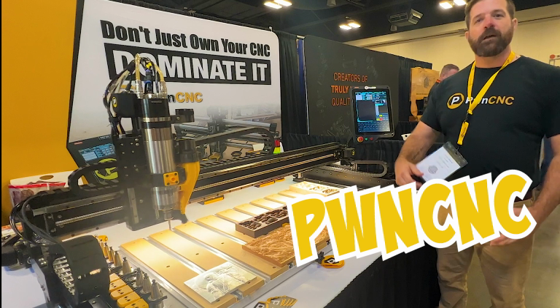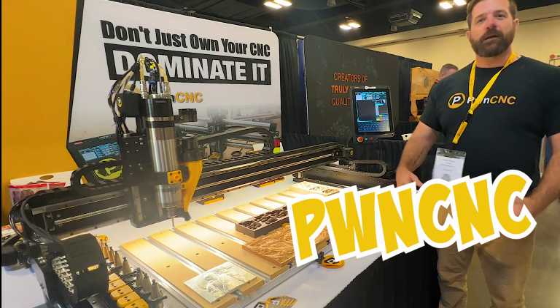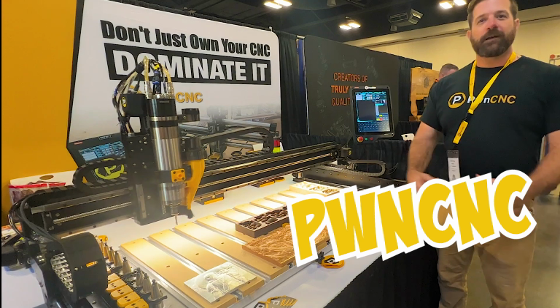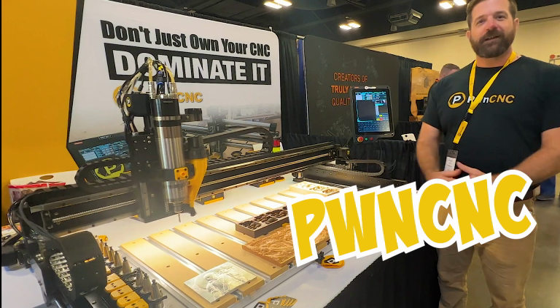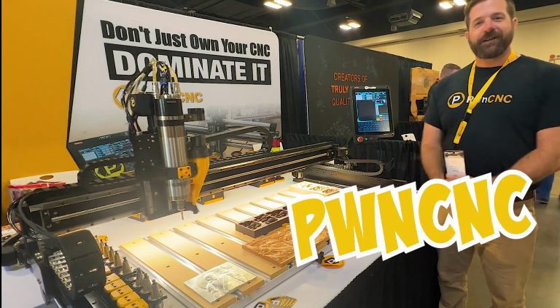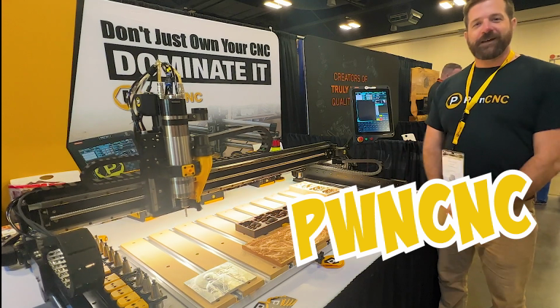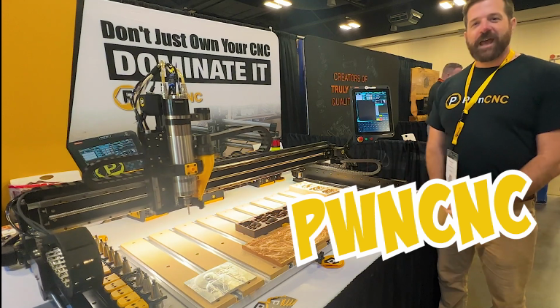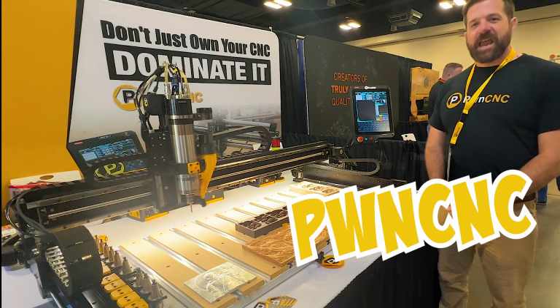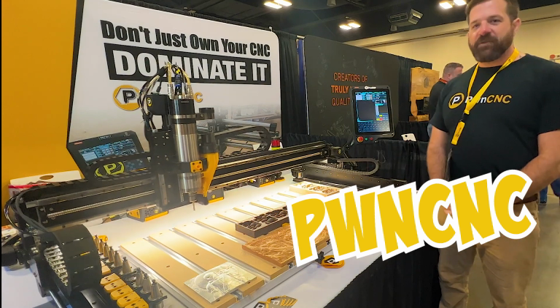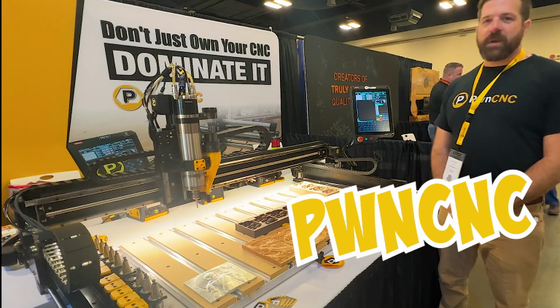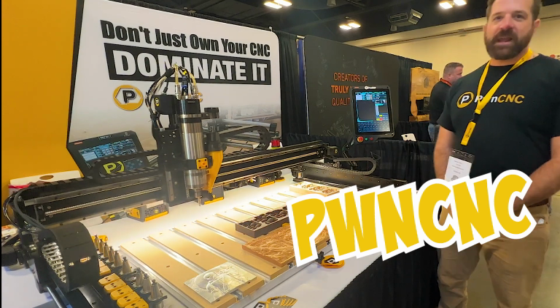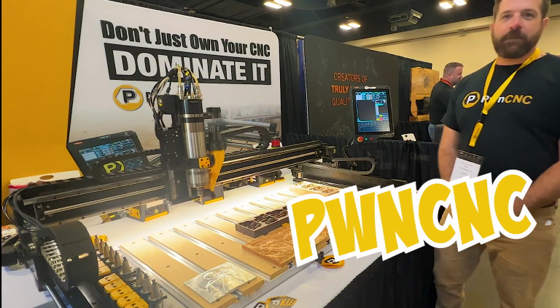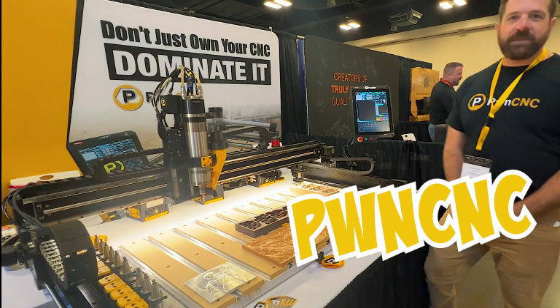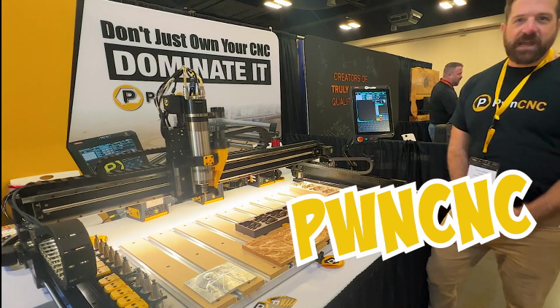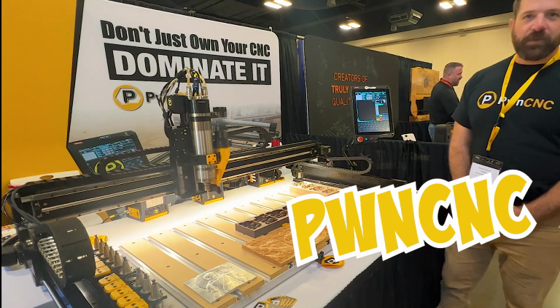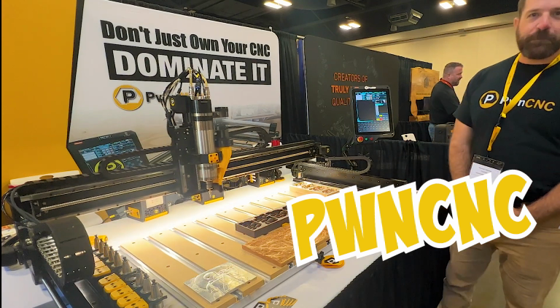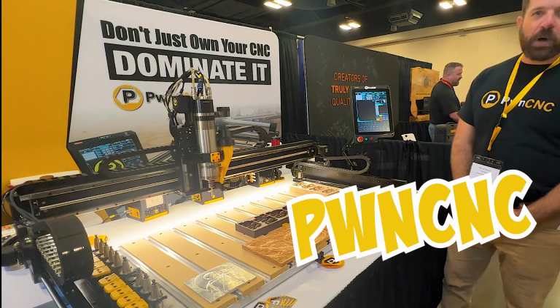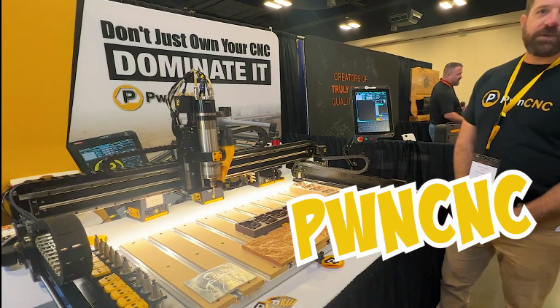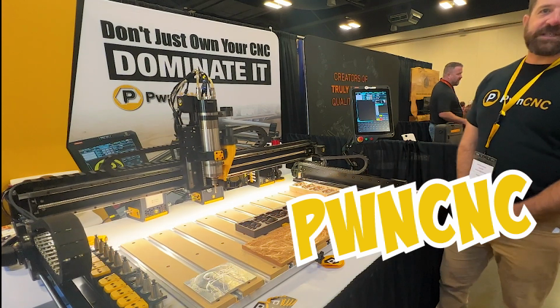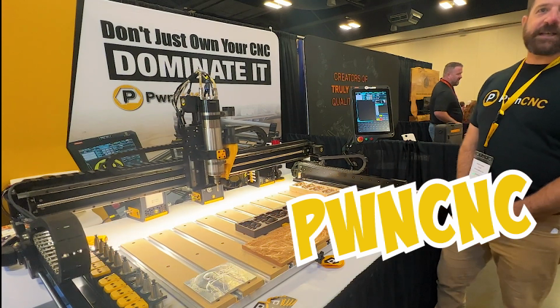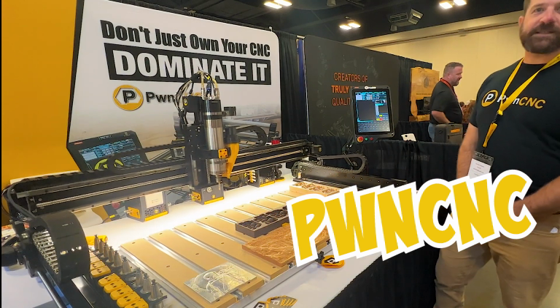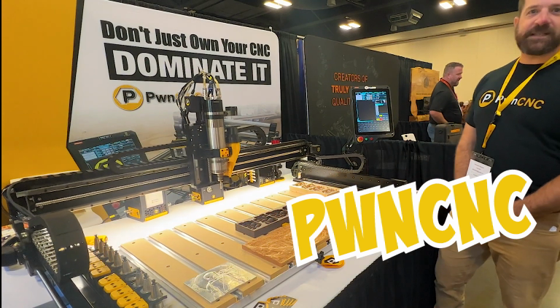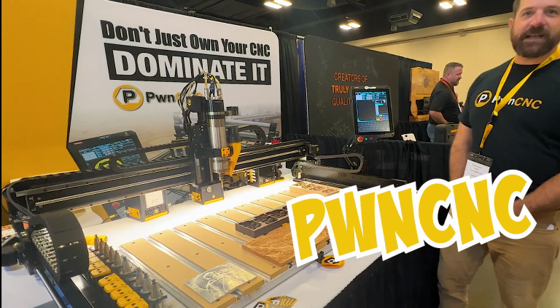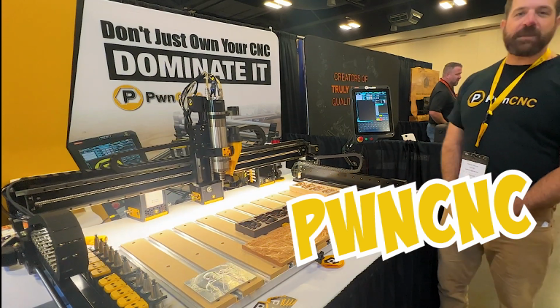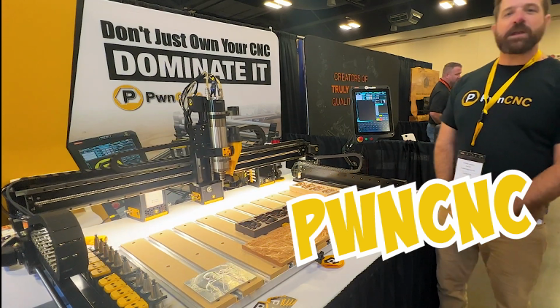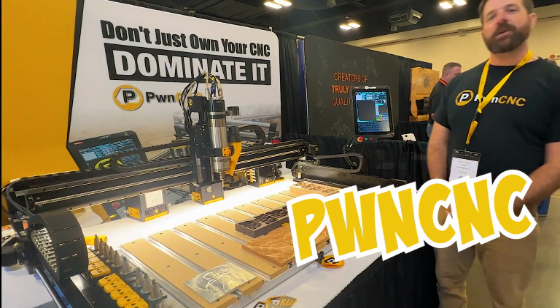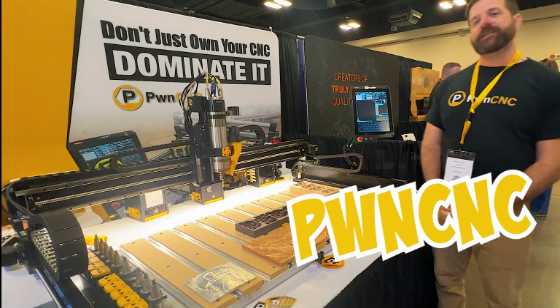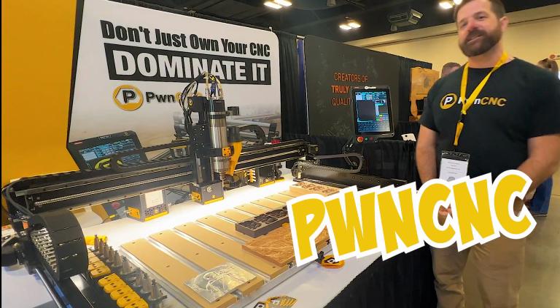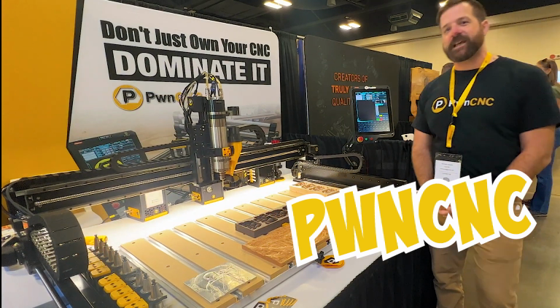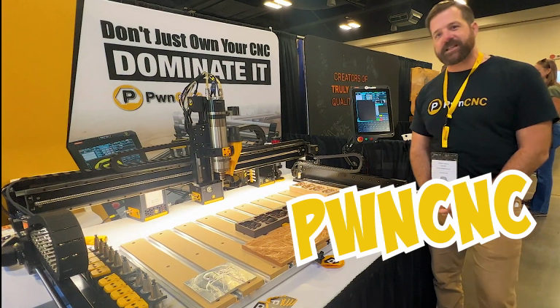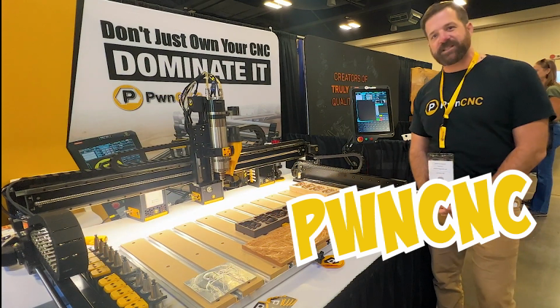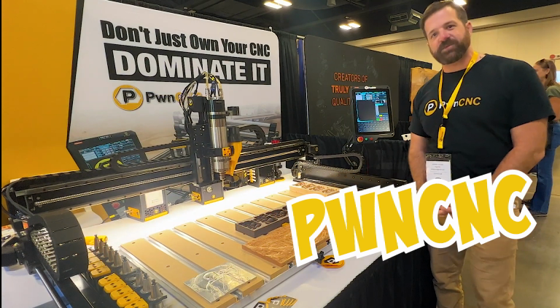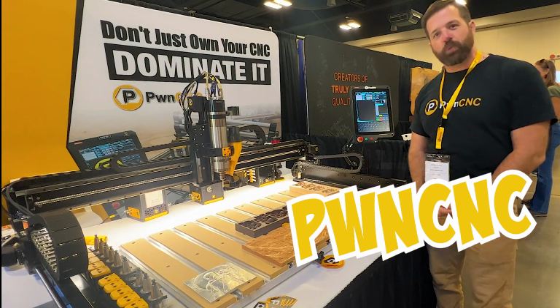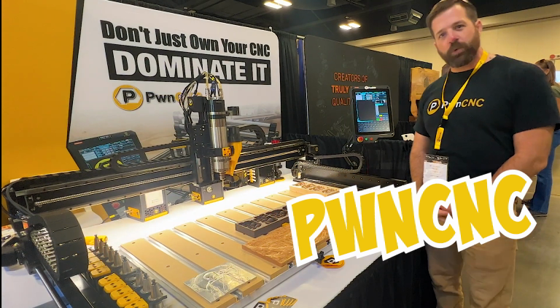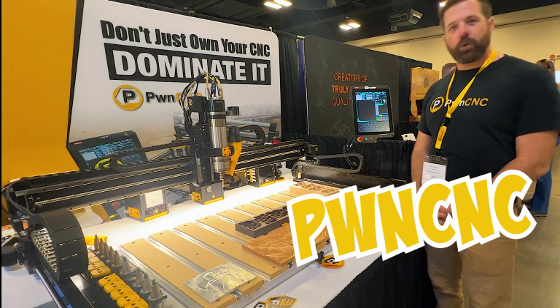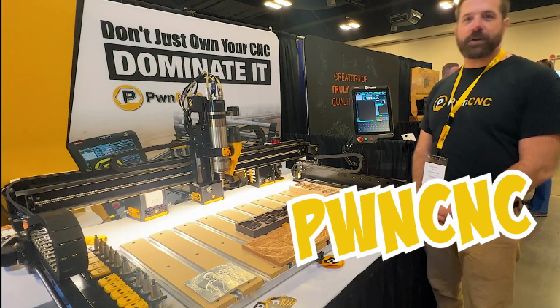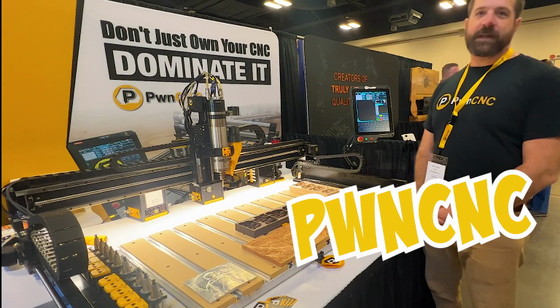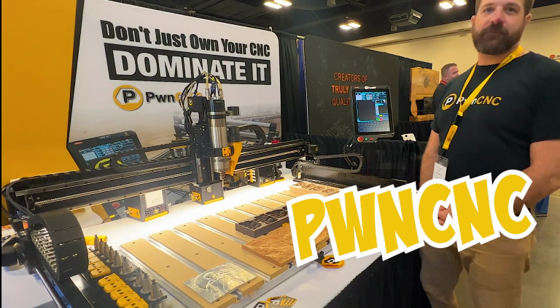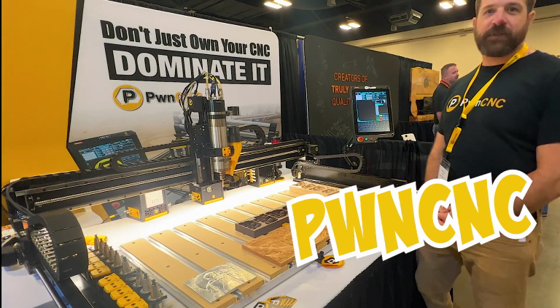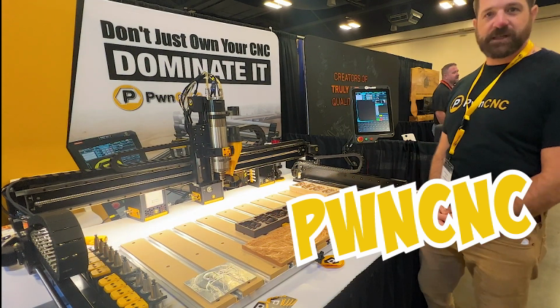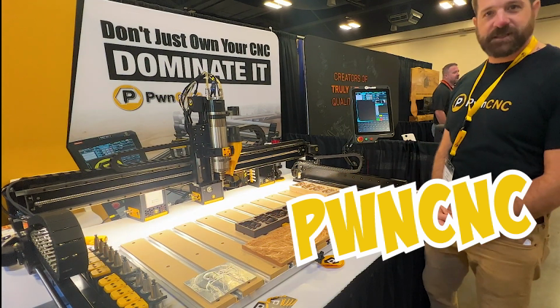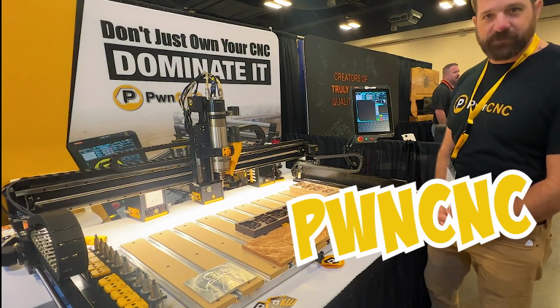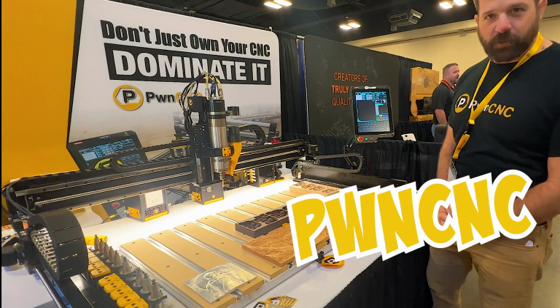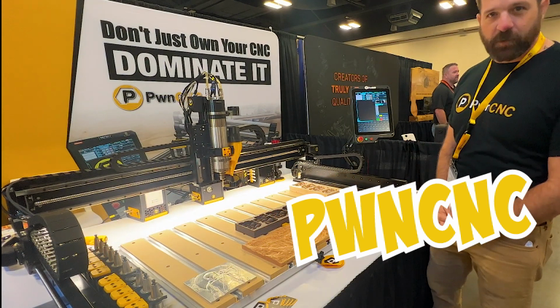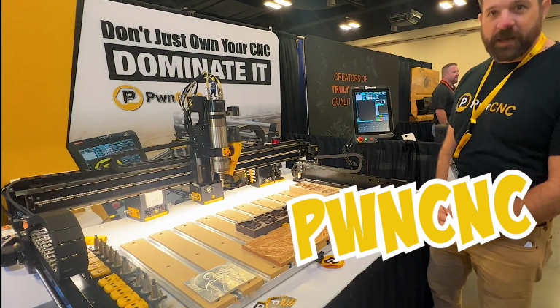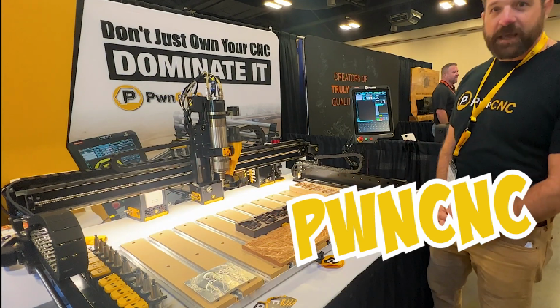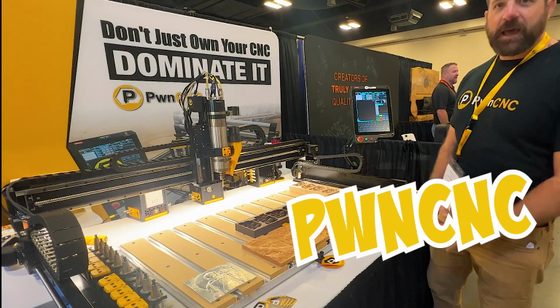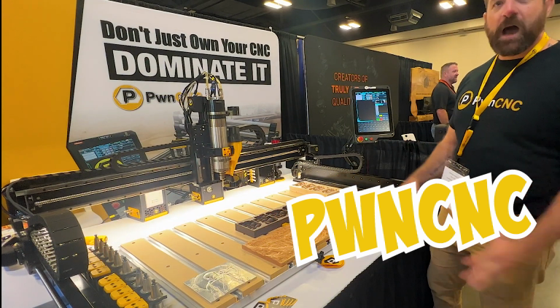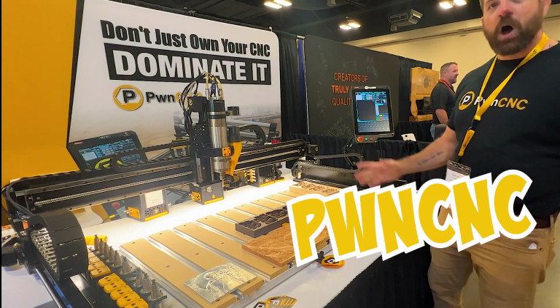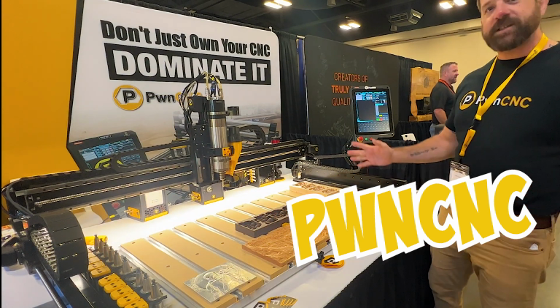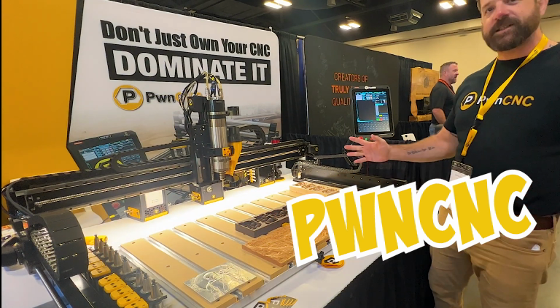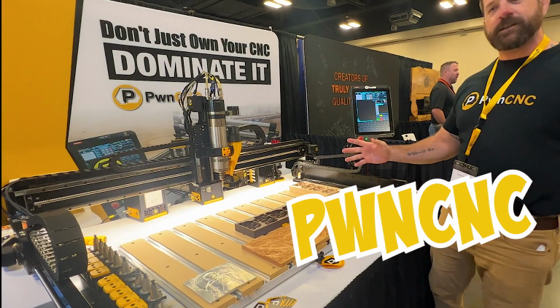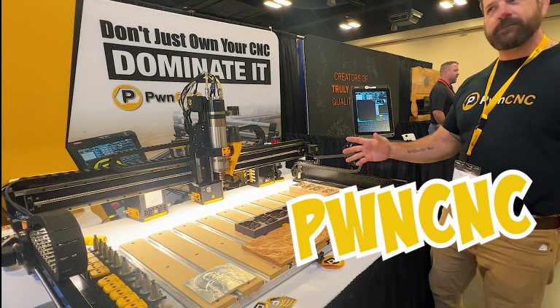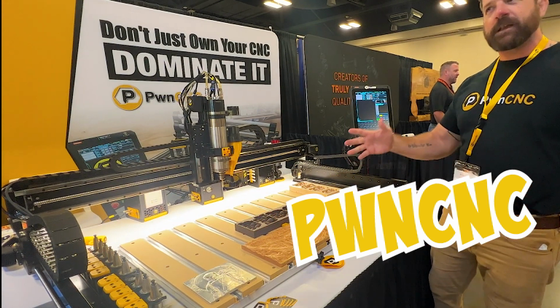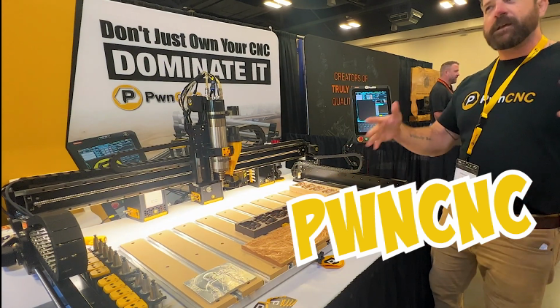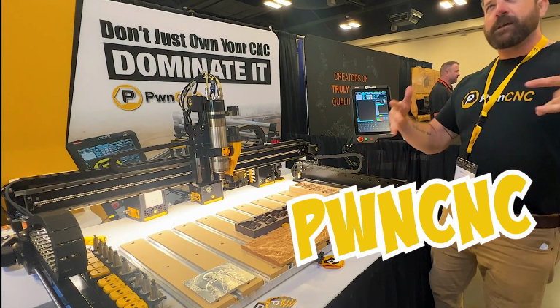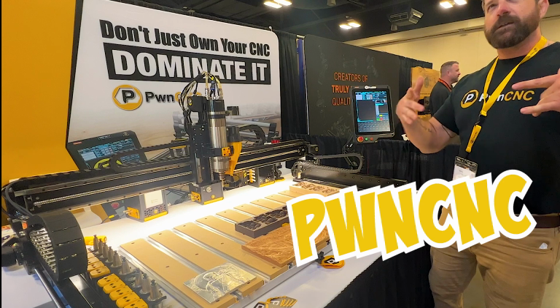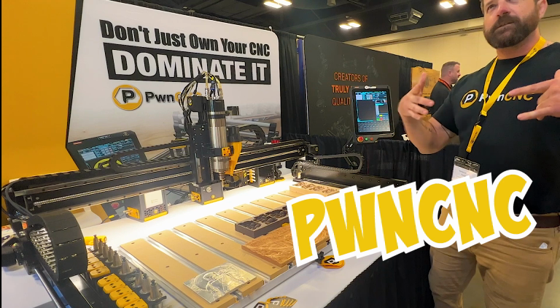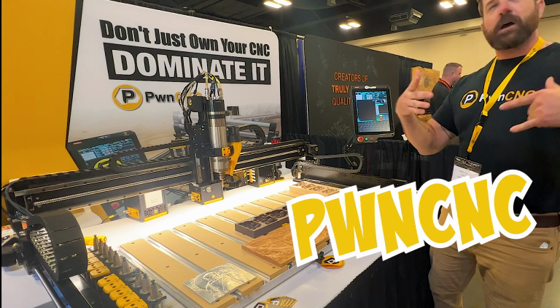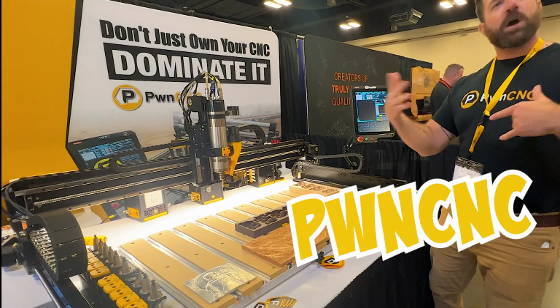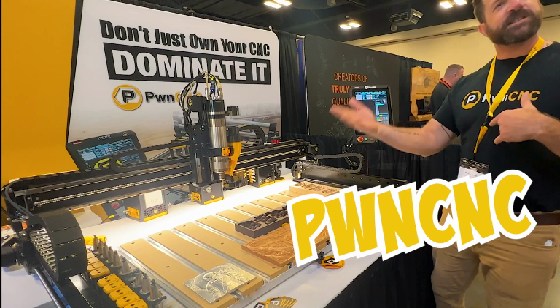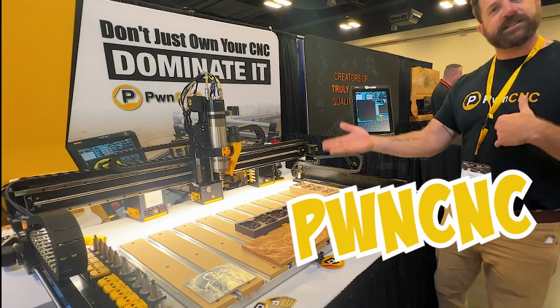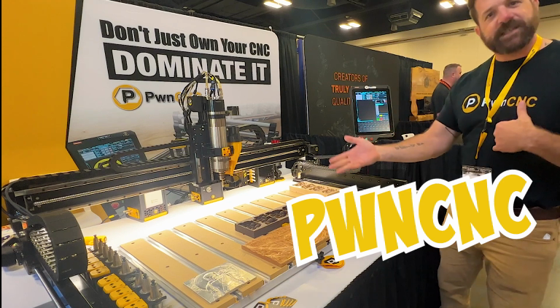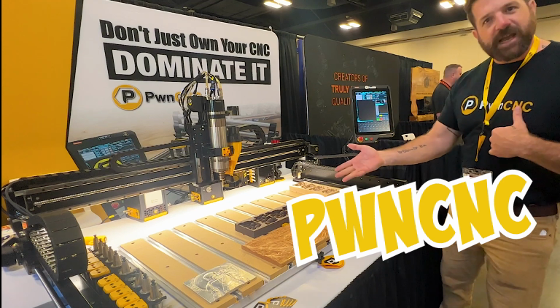Hey everybody, I'm Vic with Boone C&T. I'm here at the Texas Woodworking Festival in Austin, Texas.